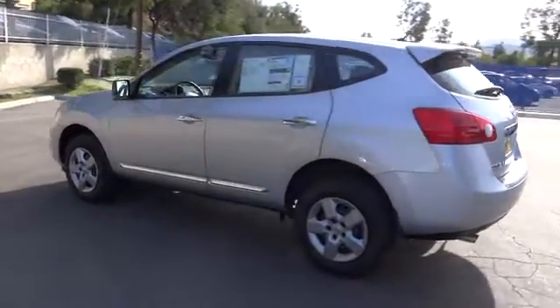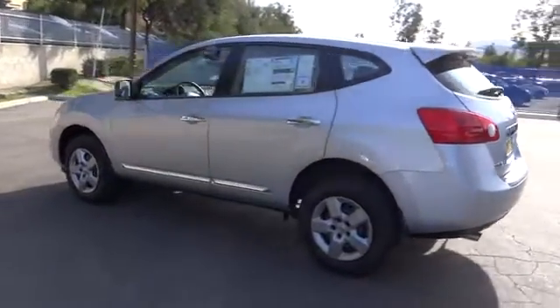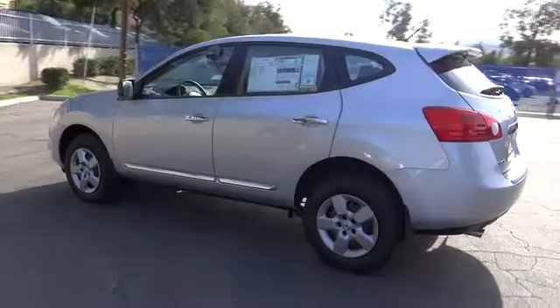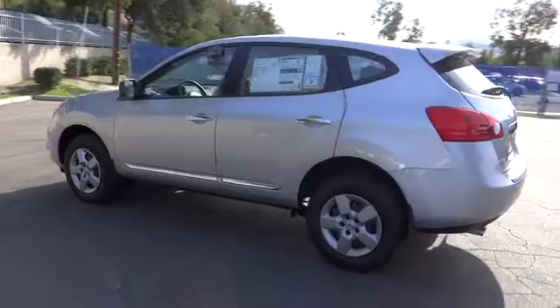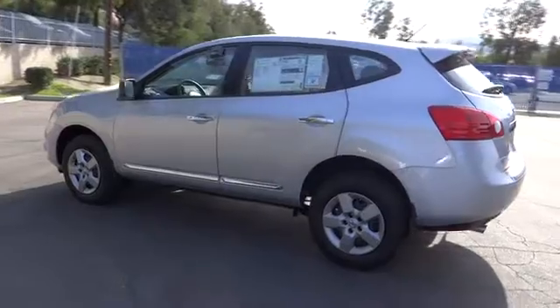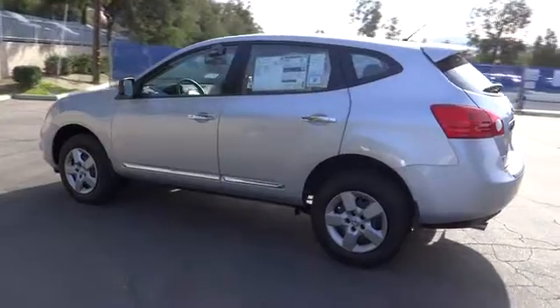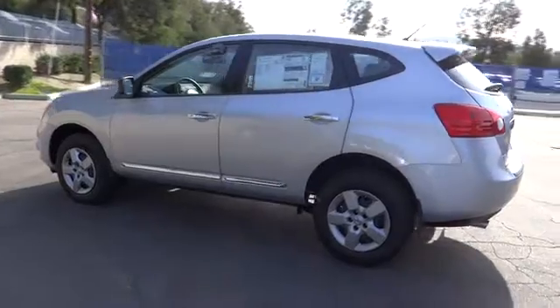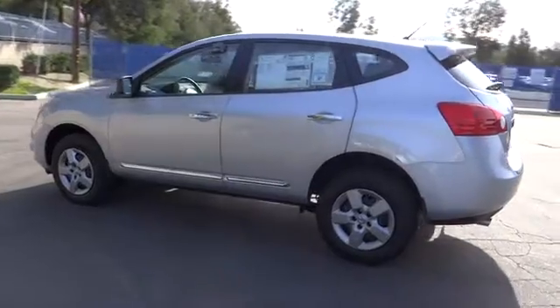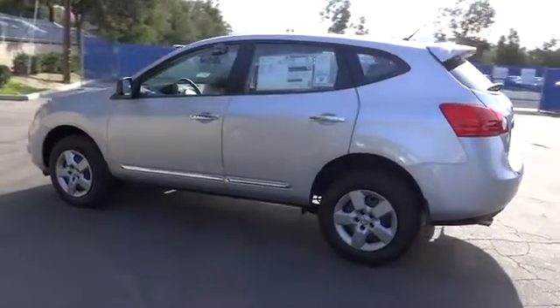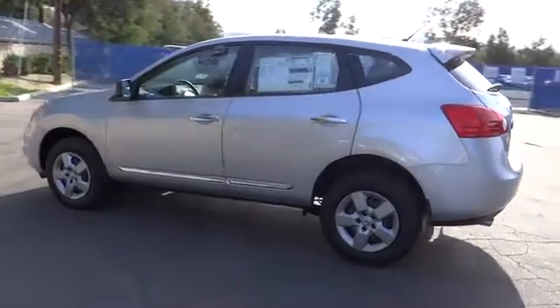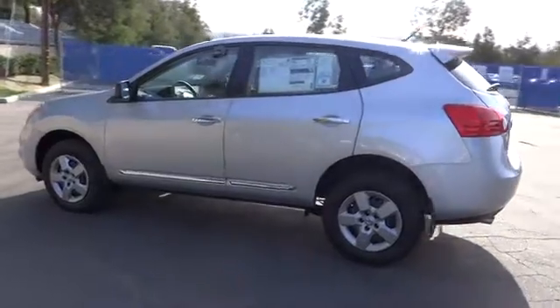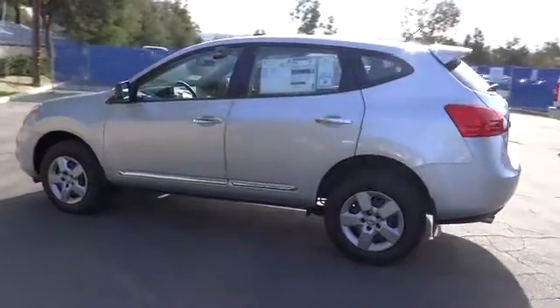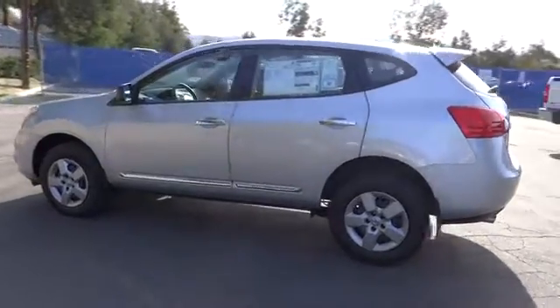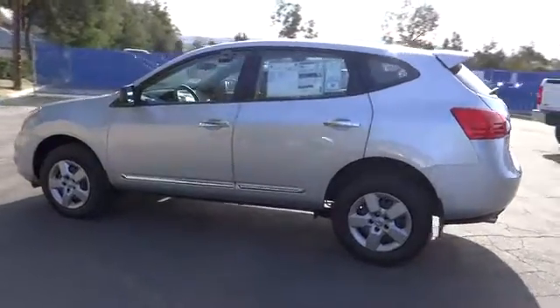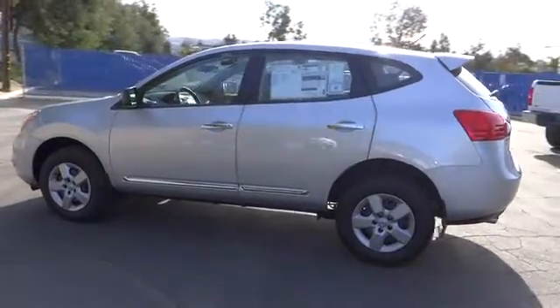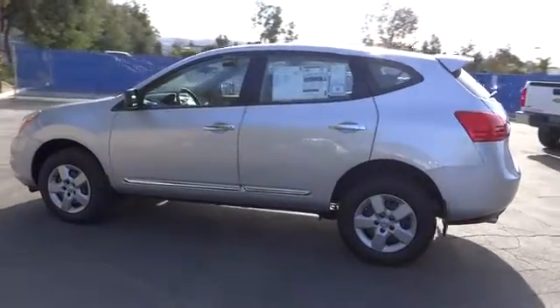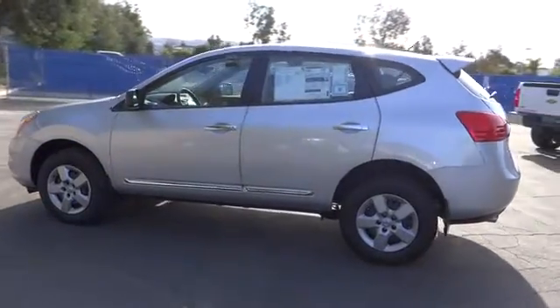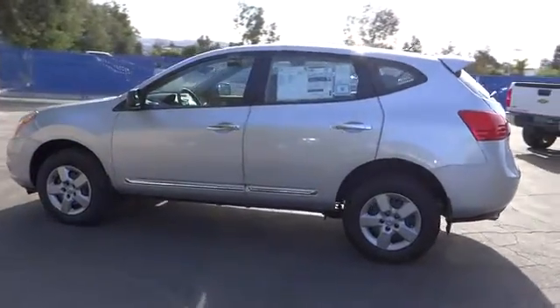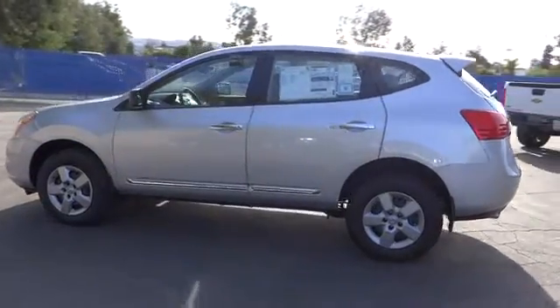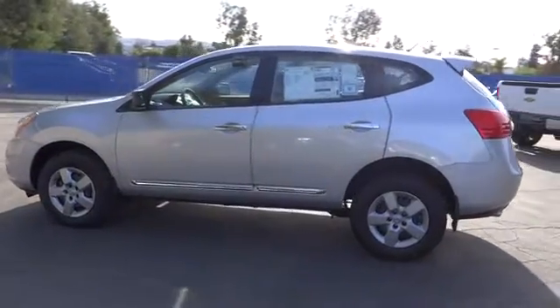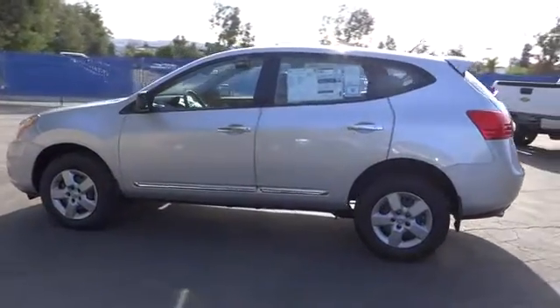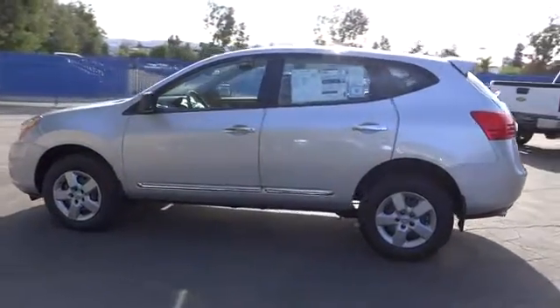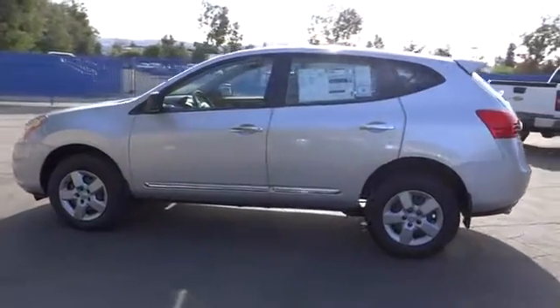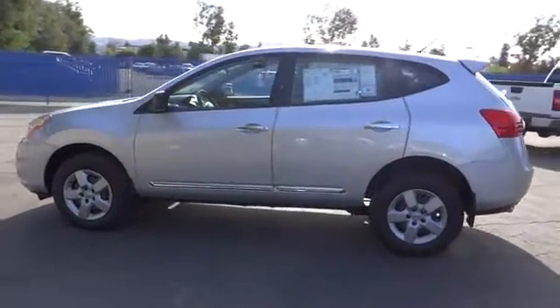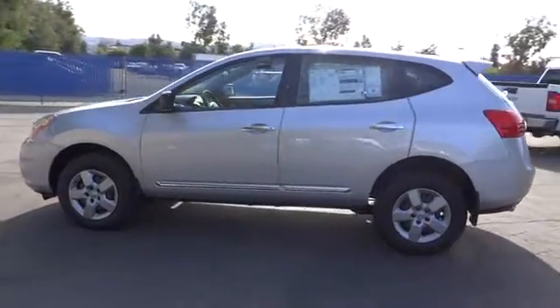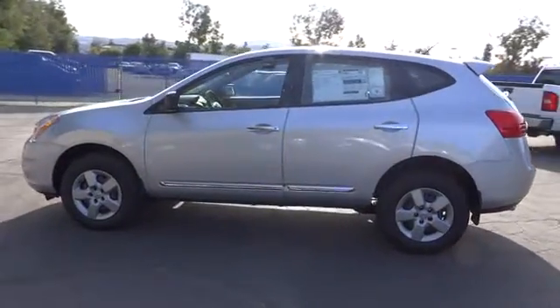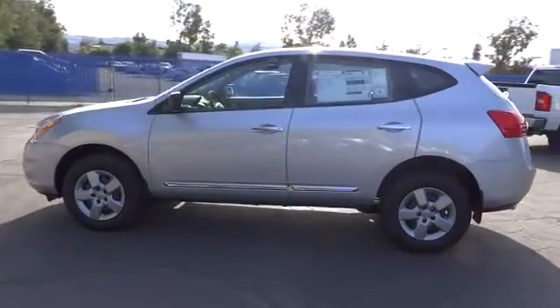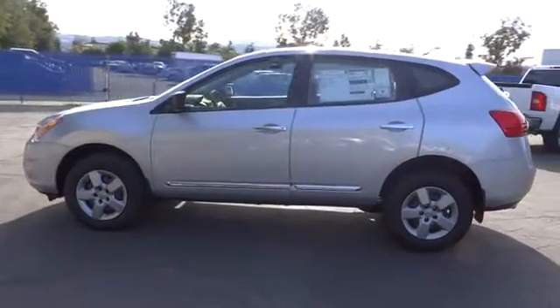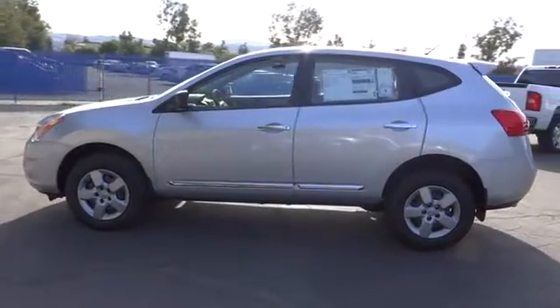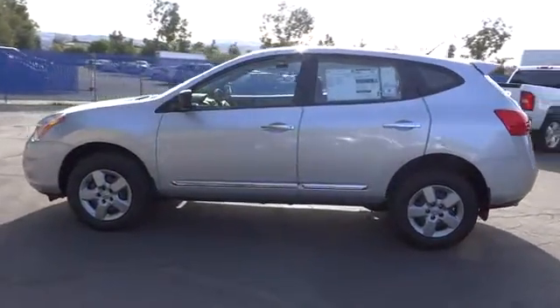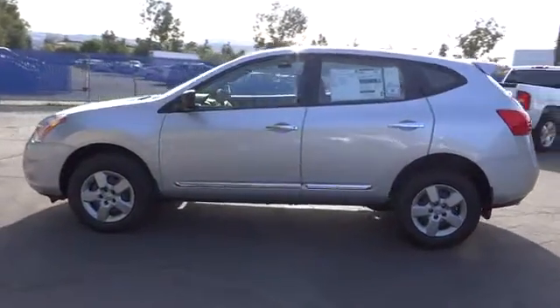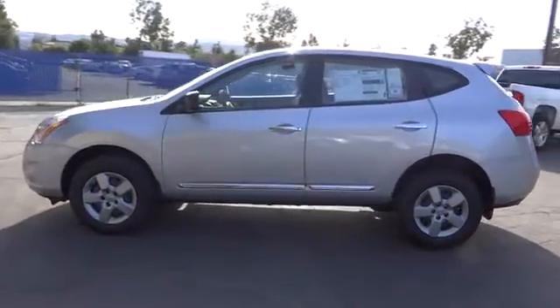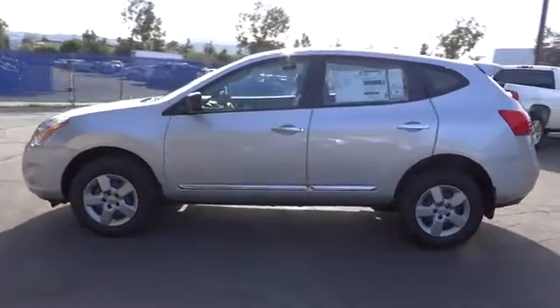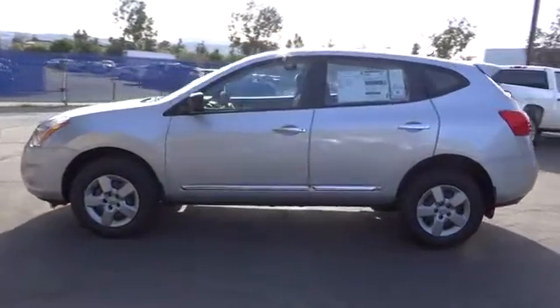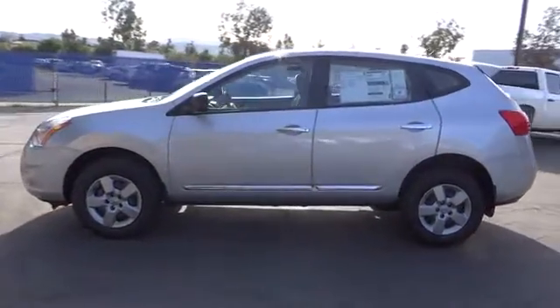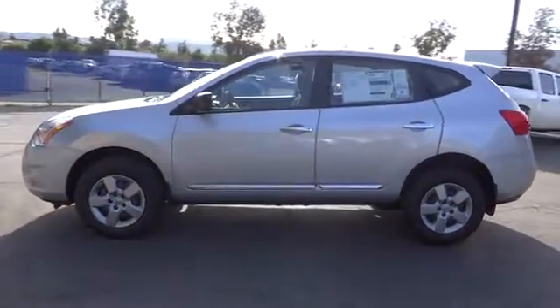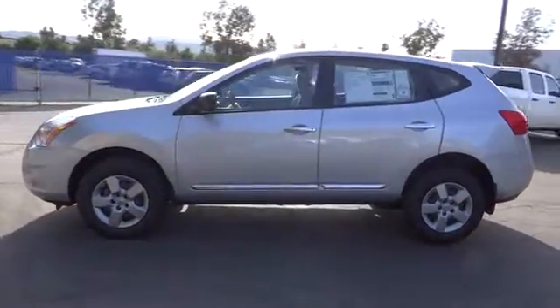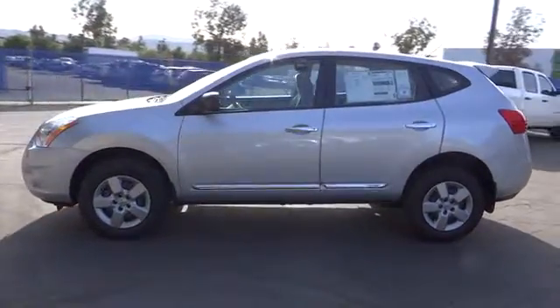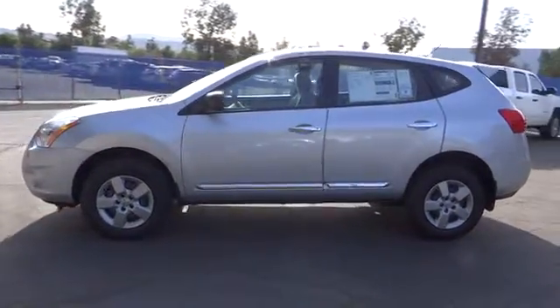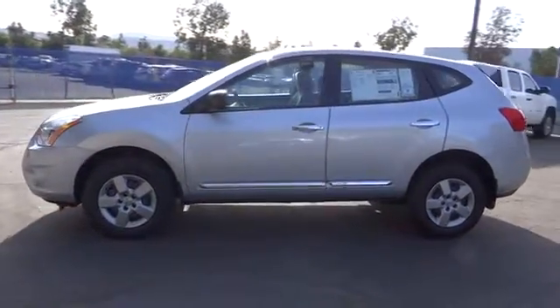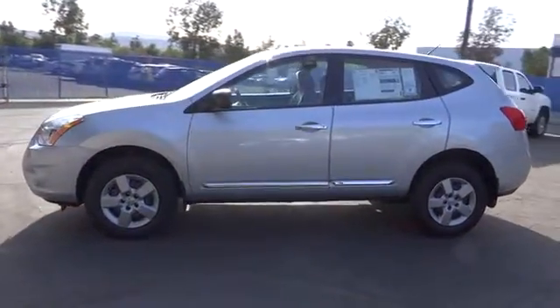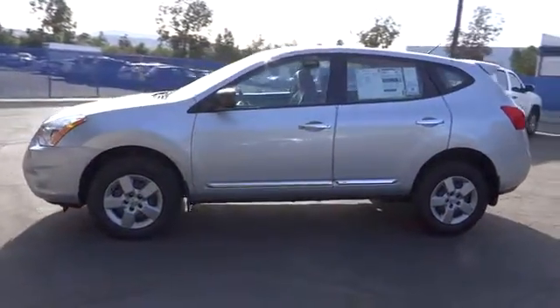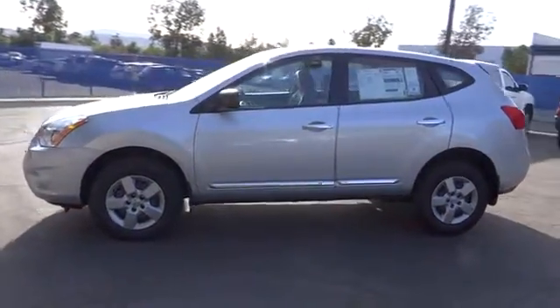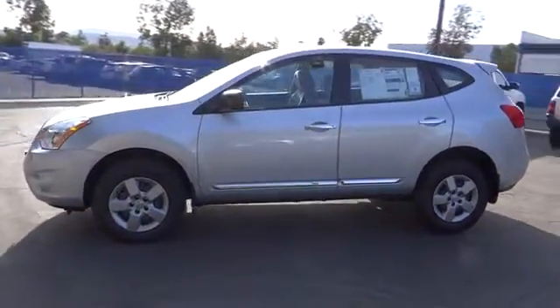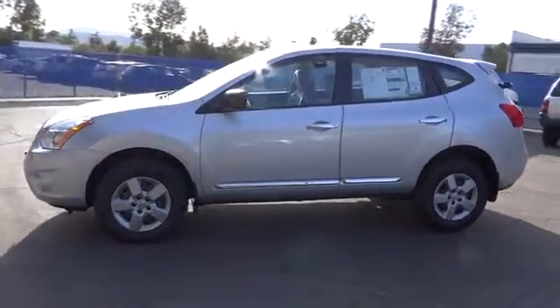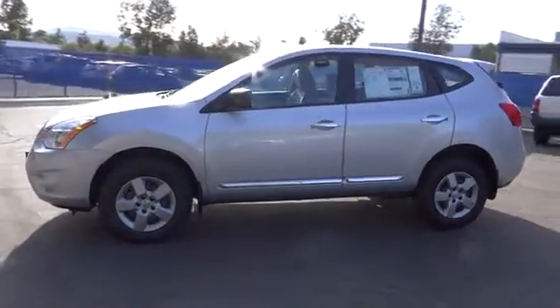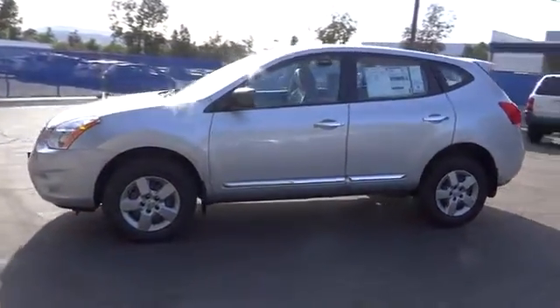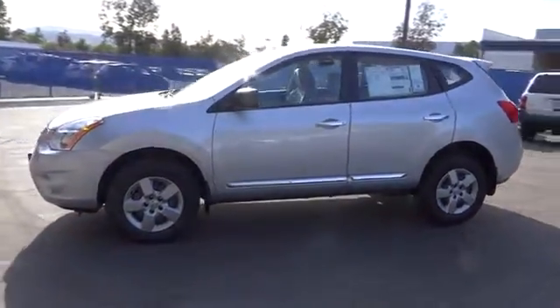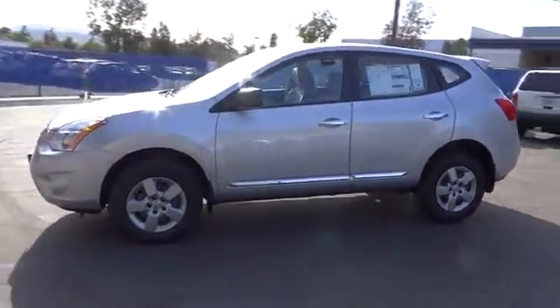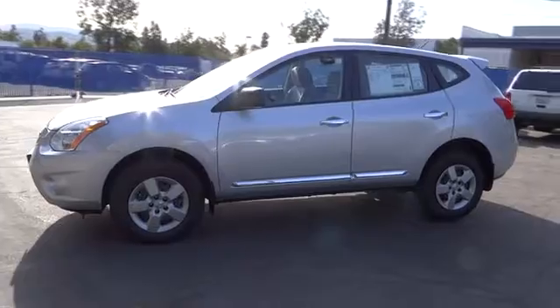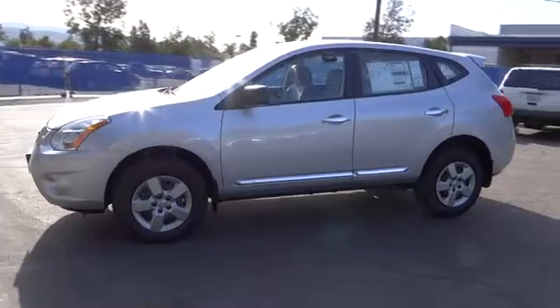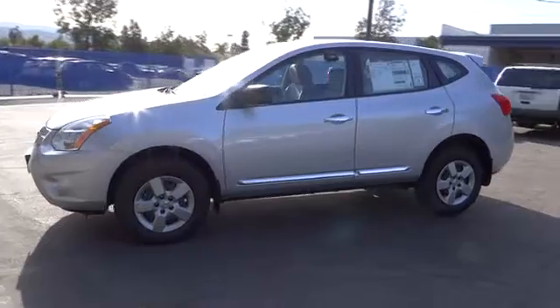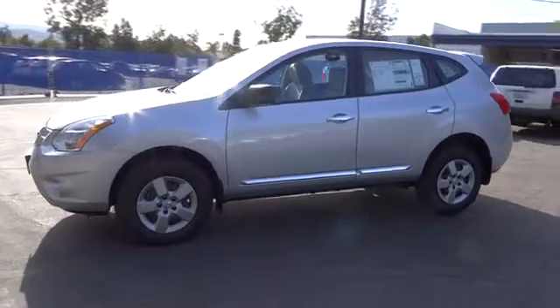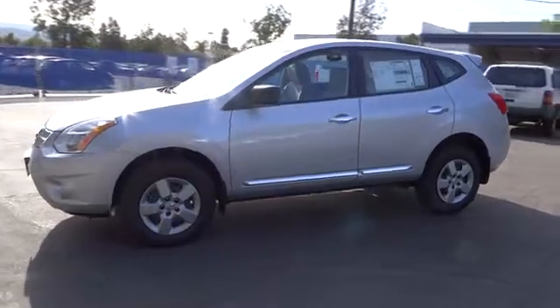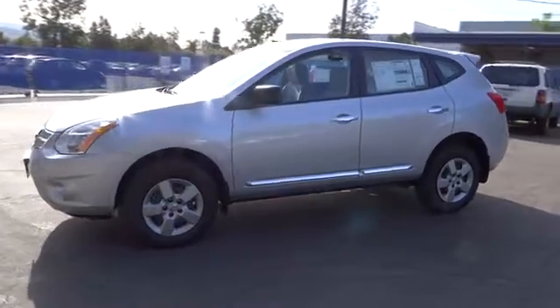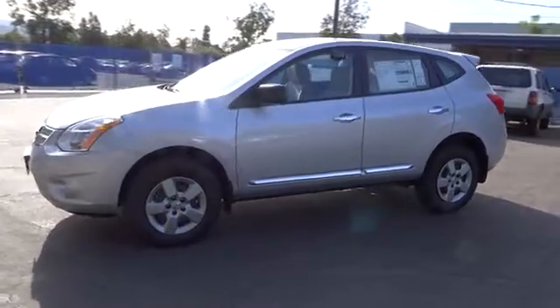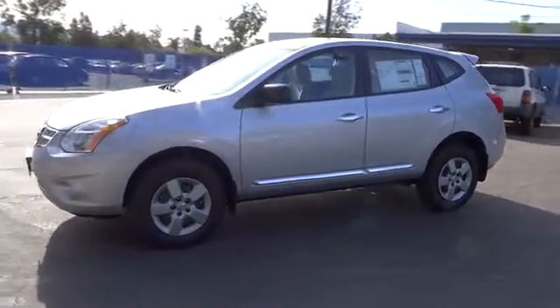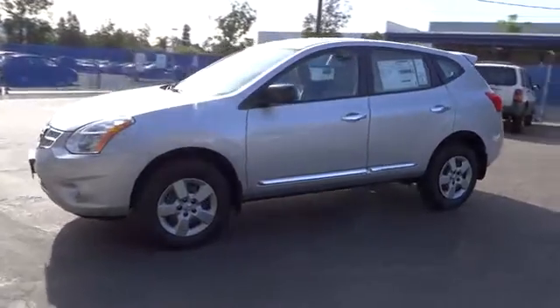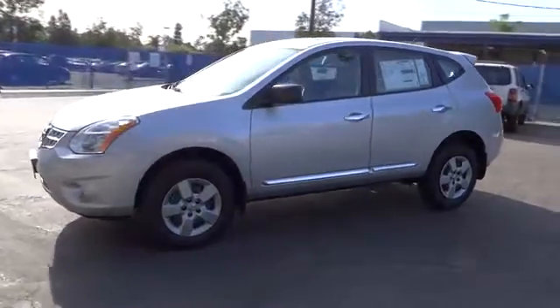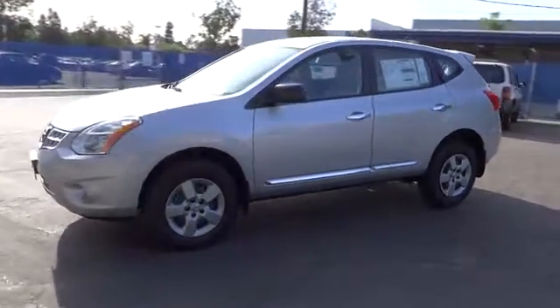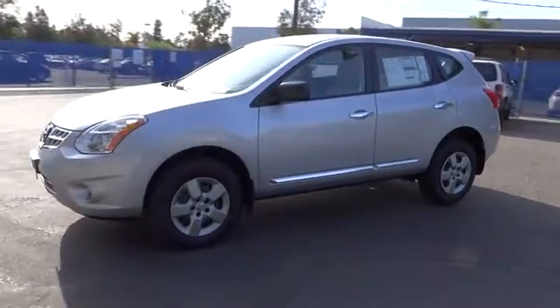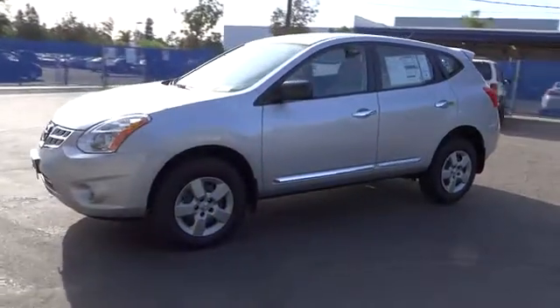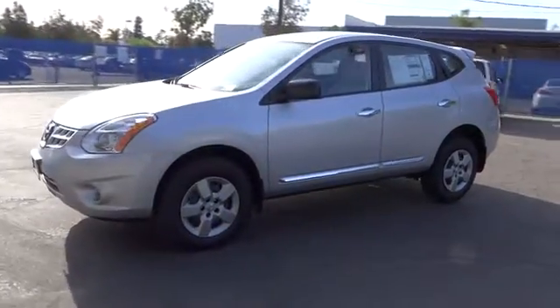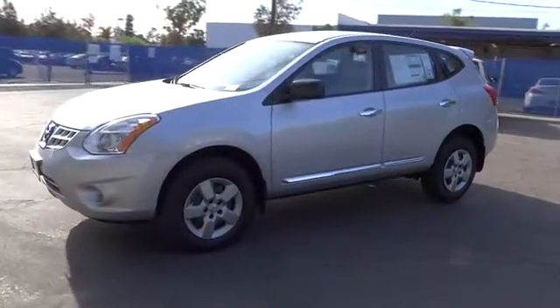Here are some of this vehicle's great options. Stability control, anti-lock braking system, traction control, air conditioning.